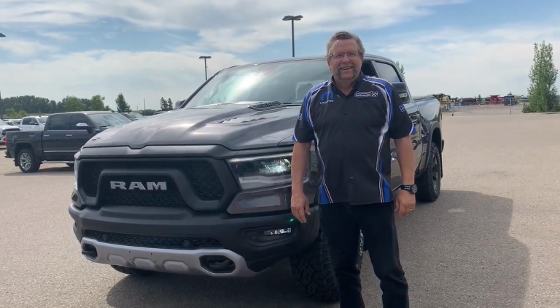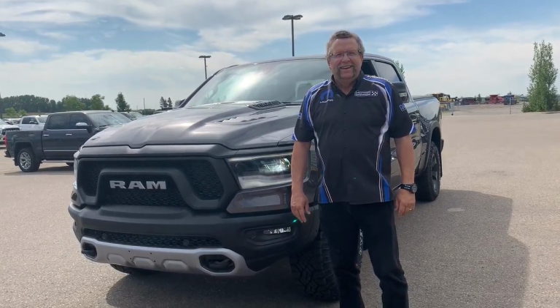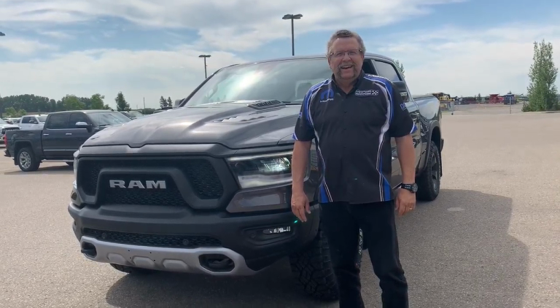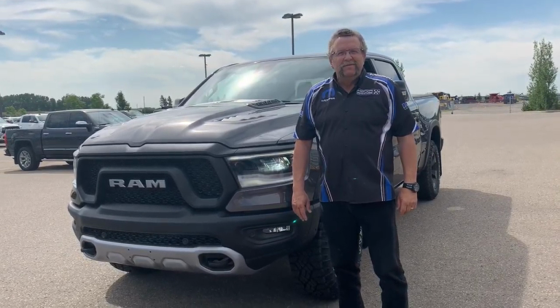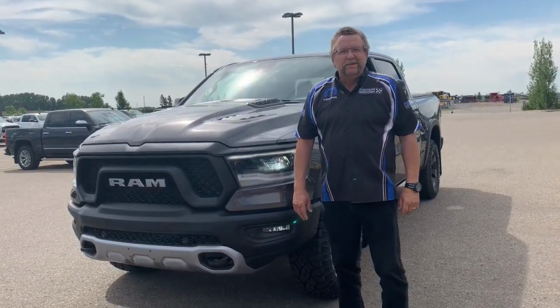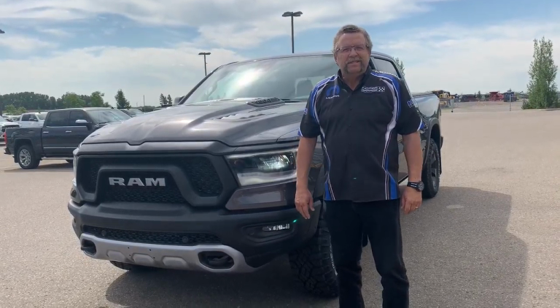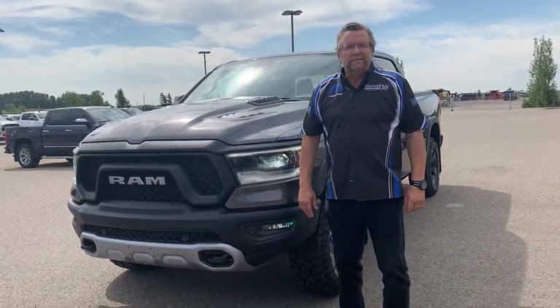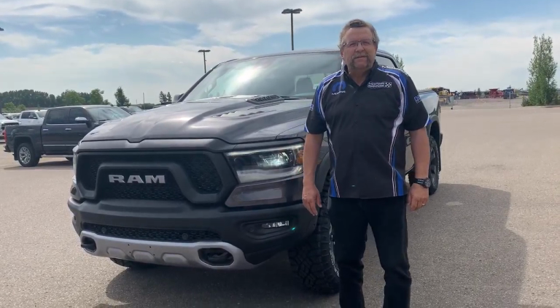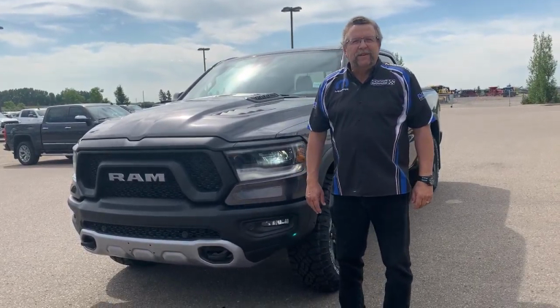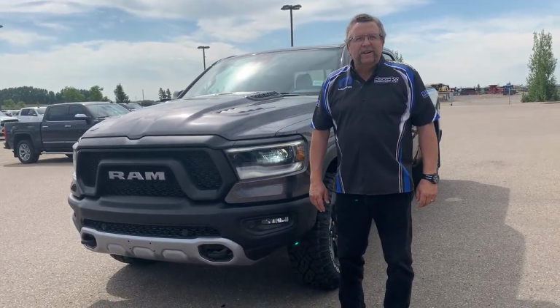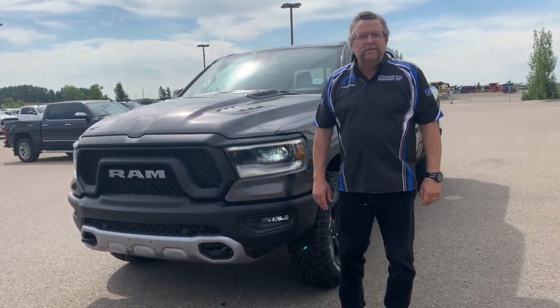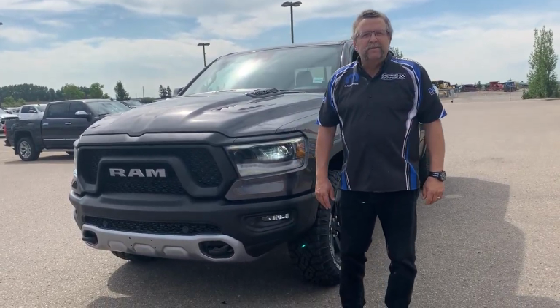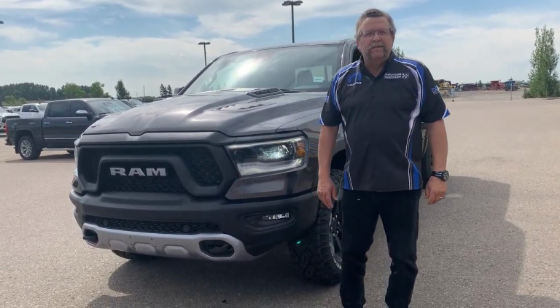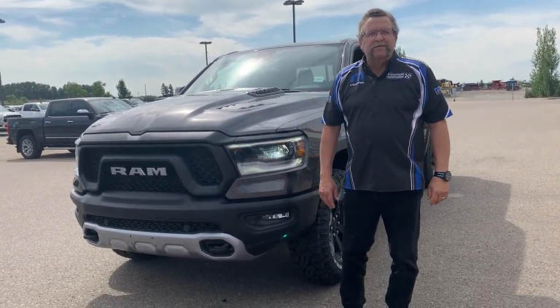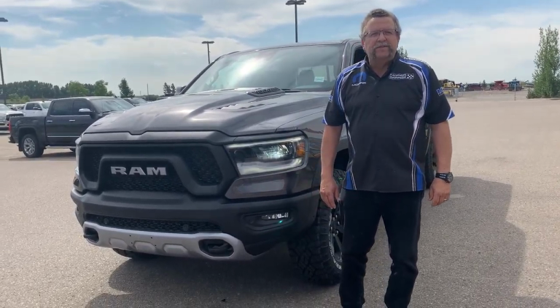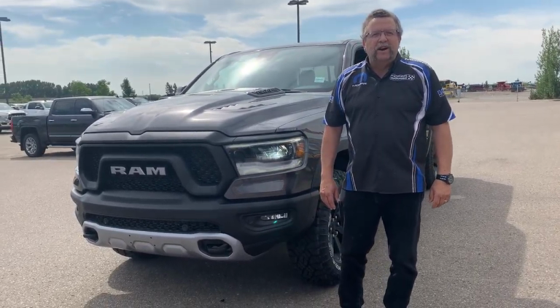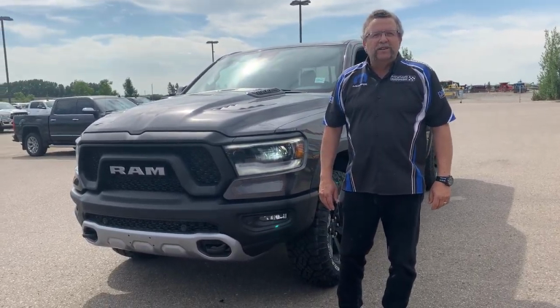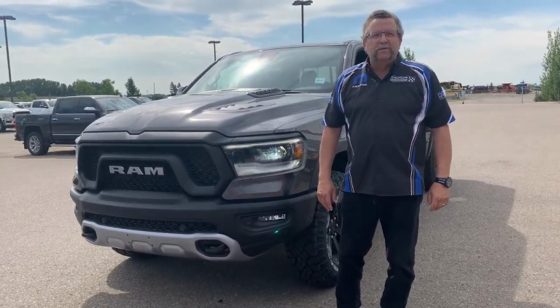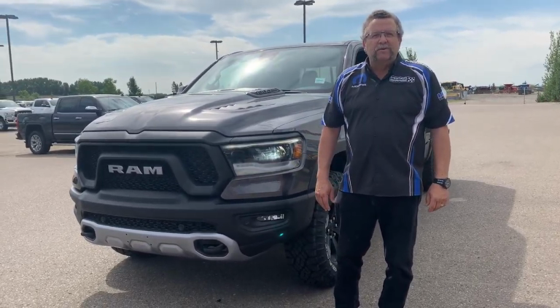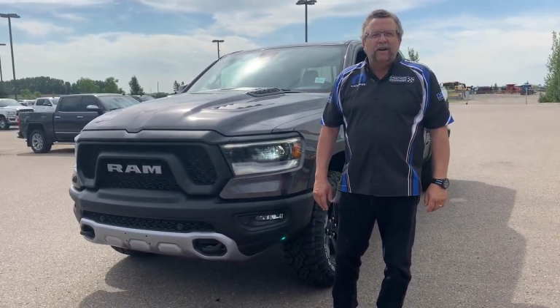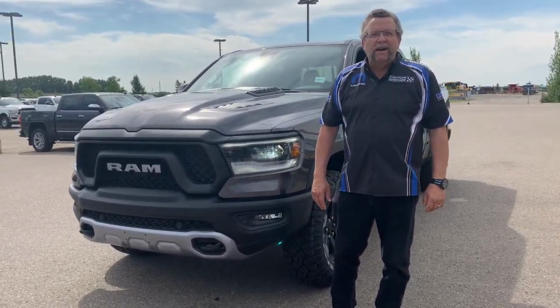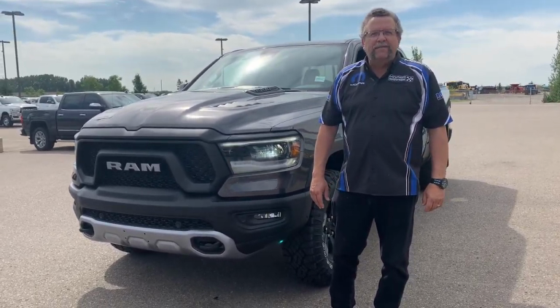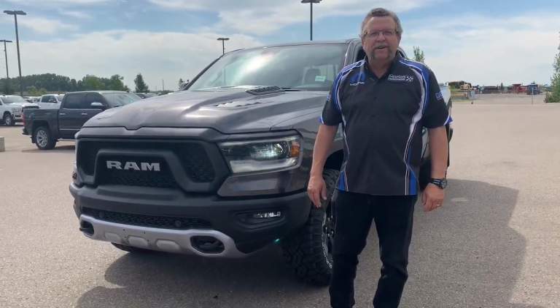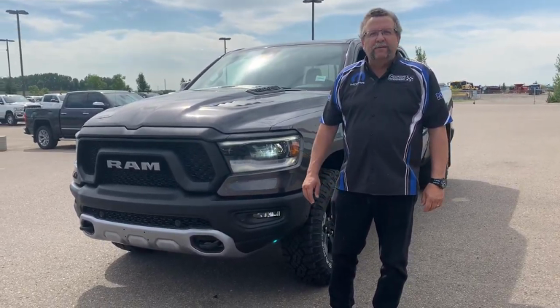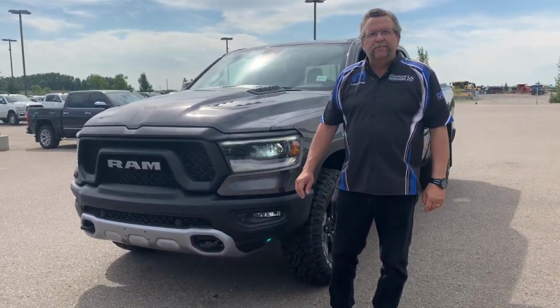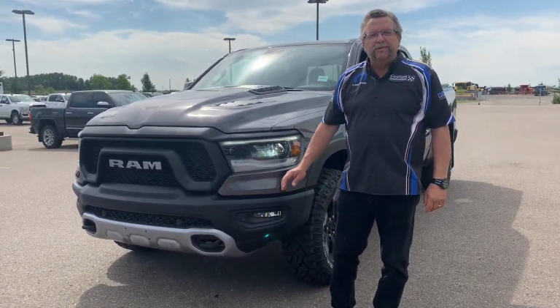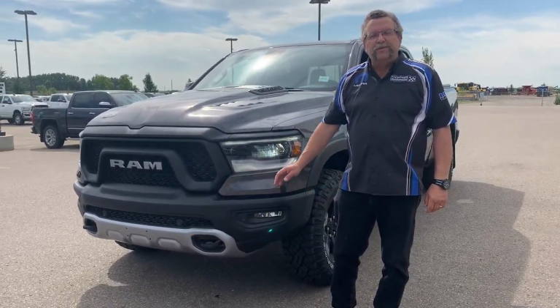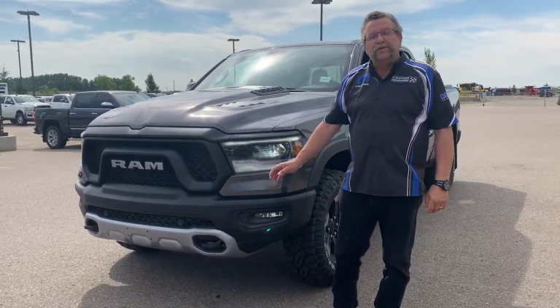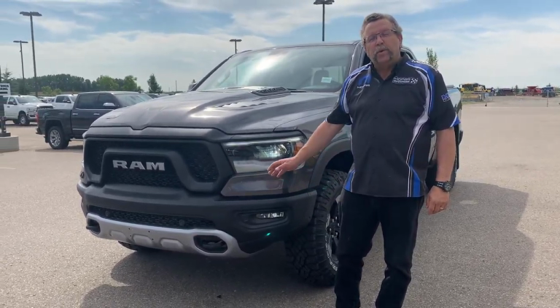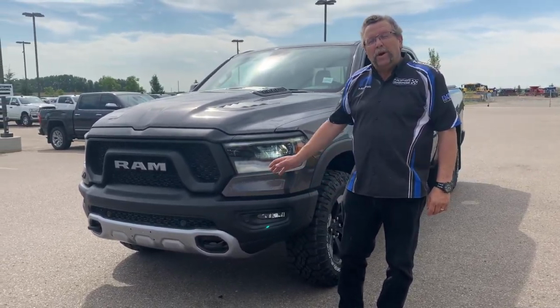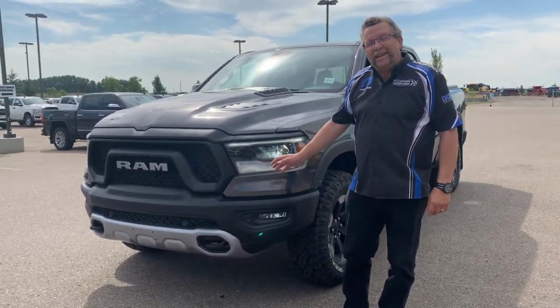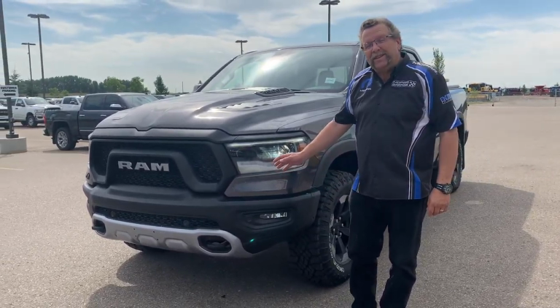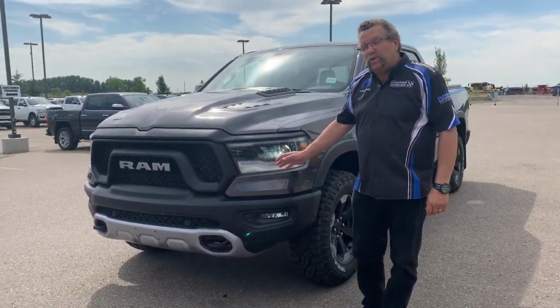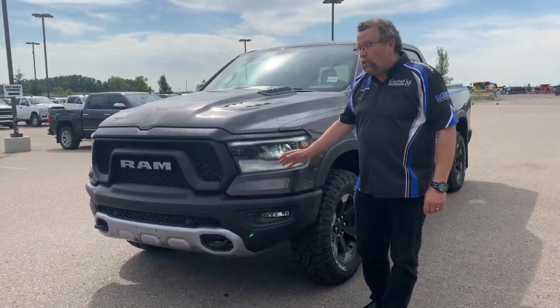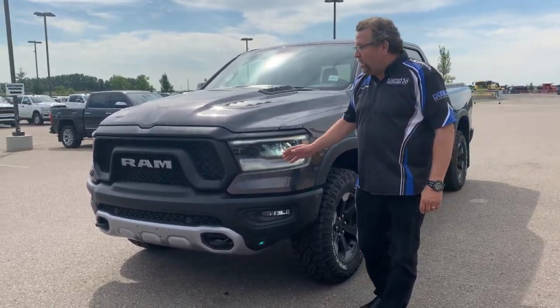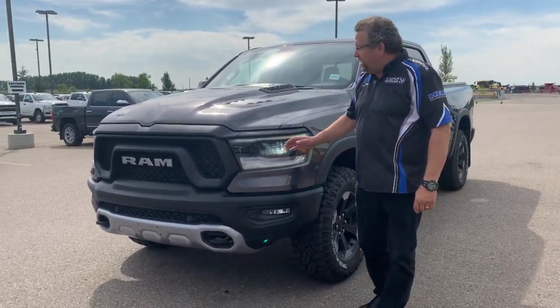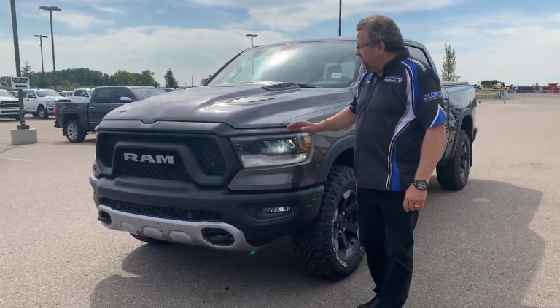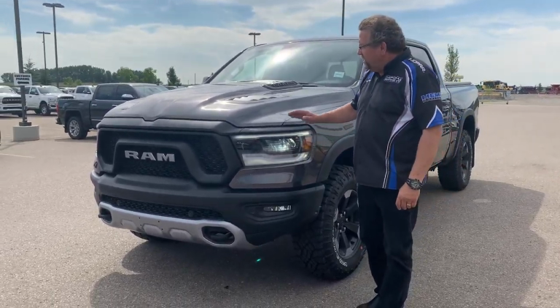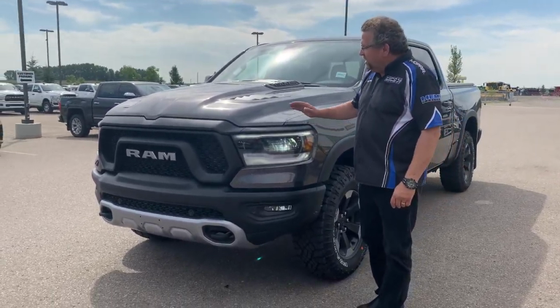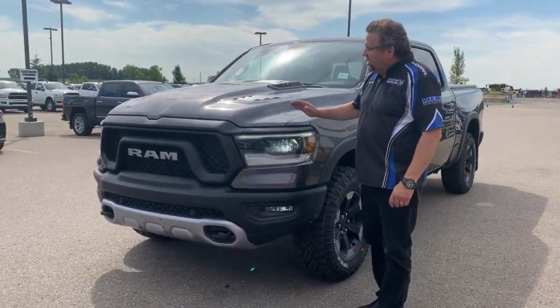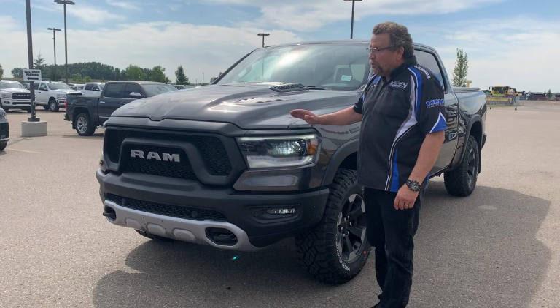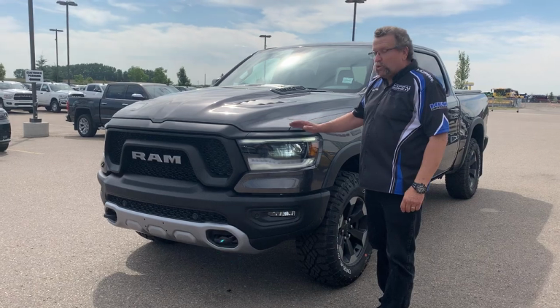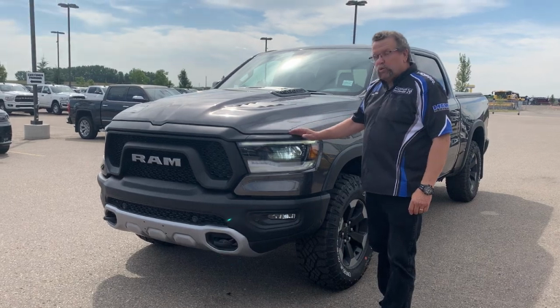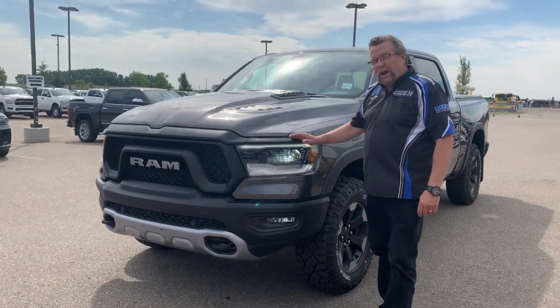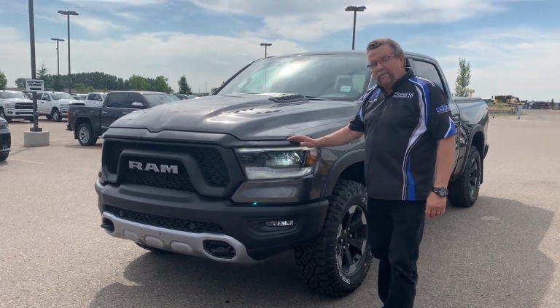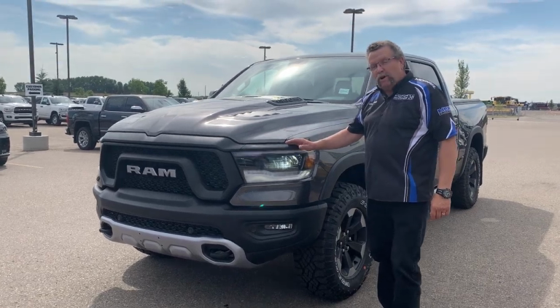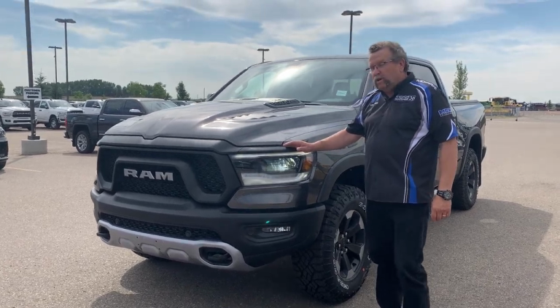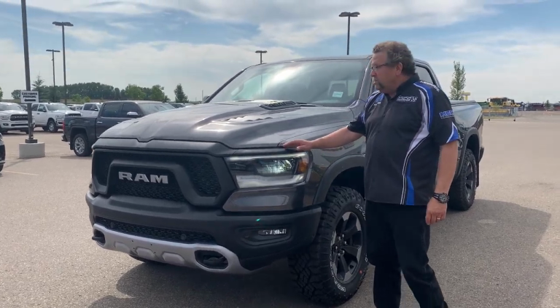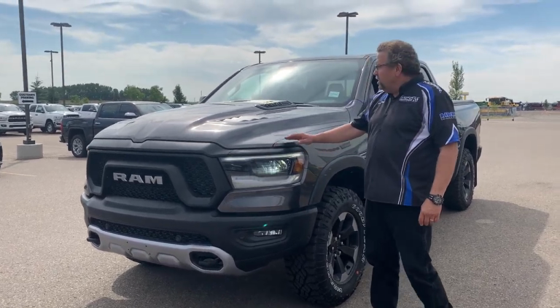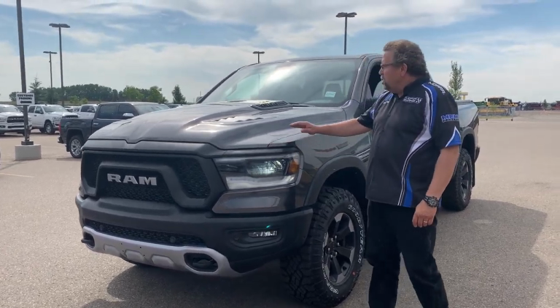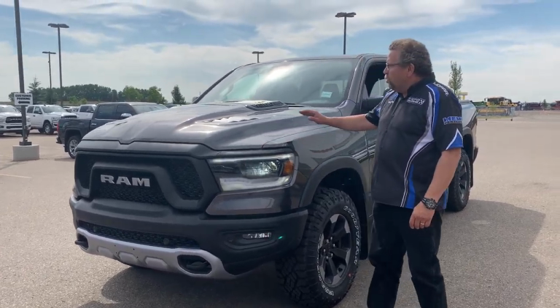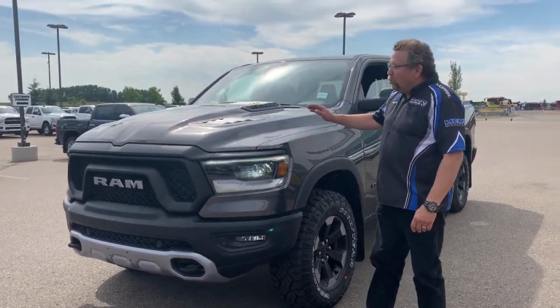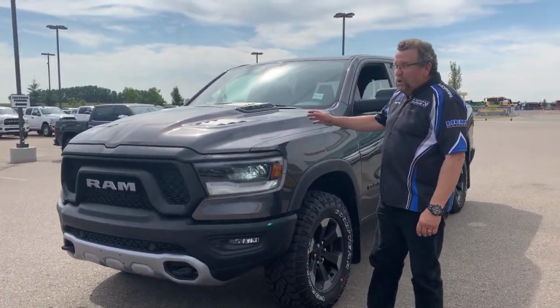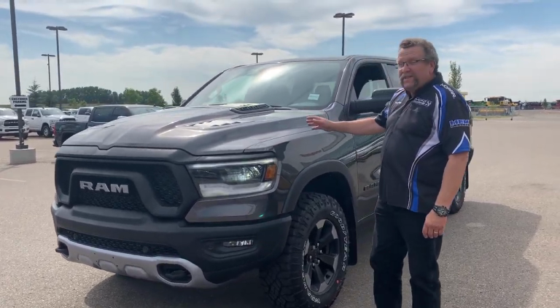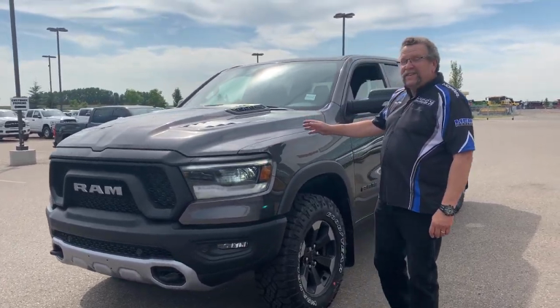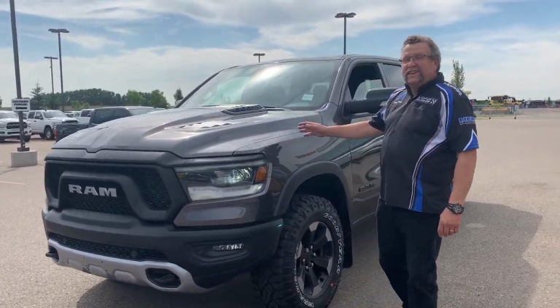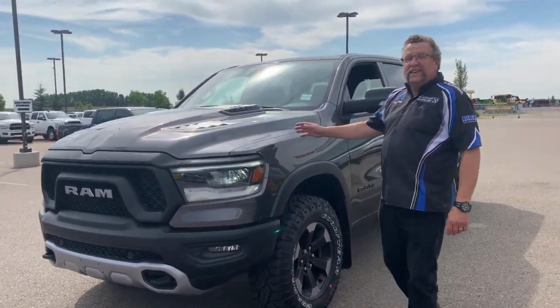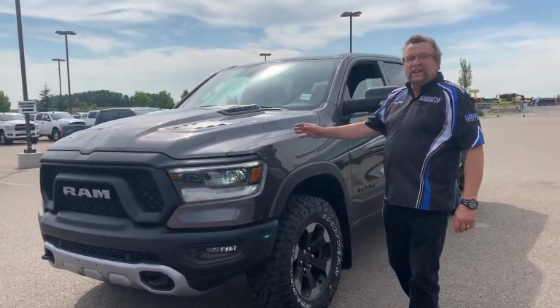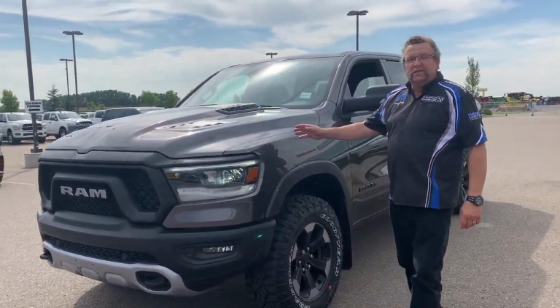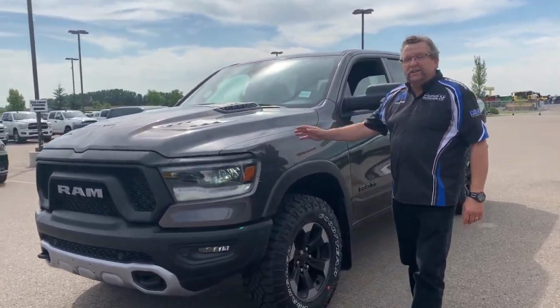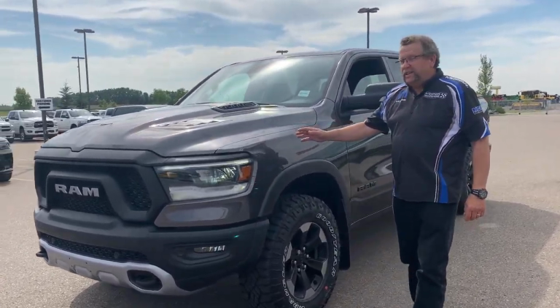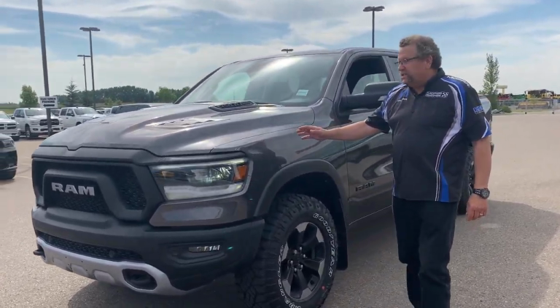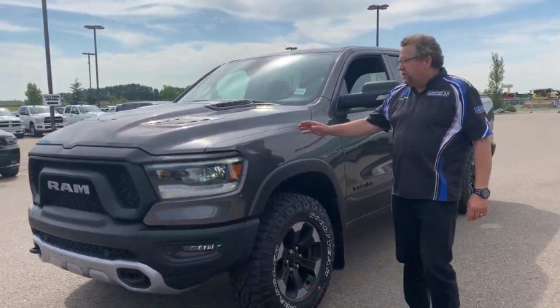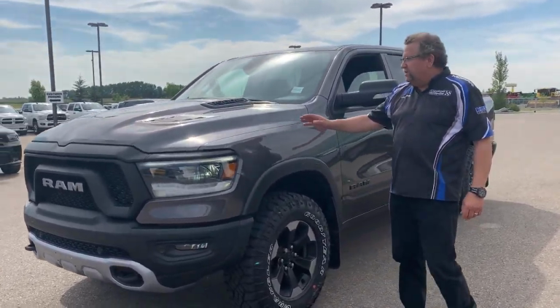Hey everybody, Steve McFarland here from Mountain View Dodge. What do I have here? A beautiful 2020 Rebel with the EcoDiesel.